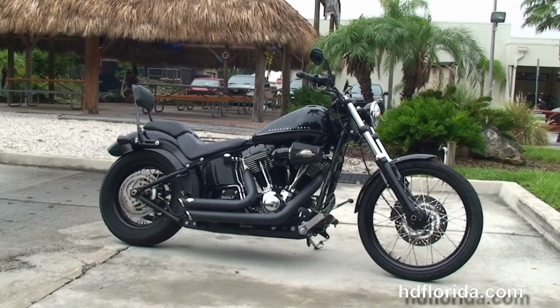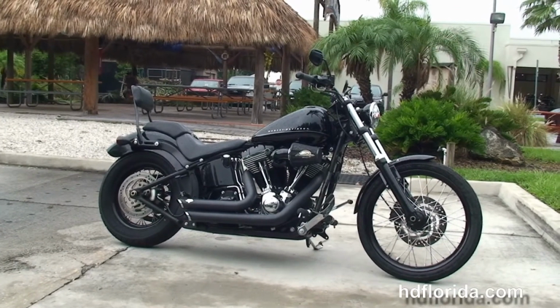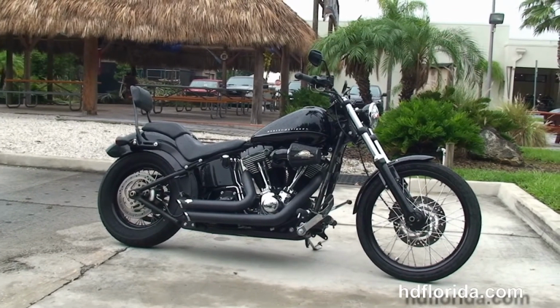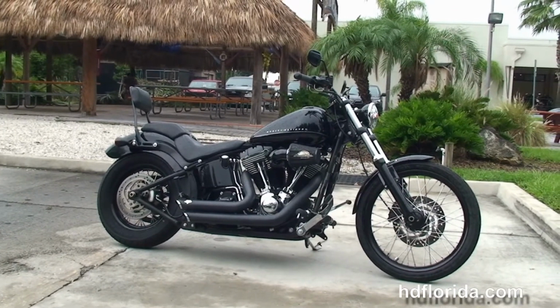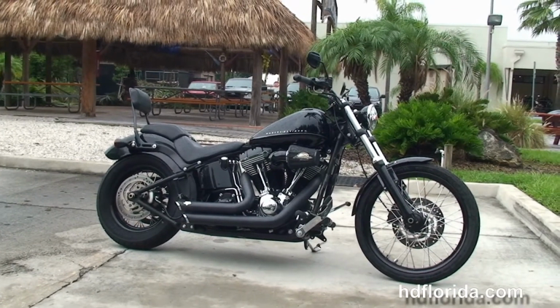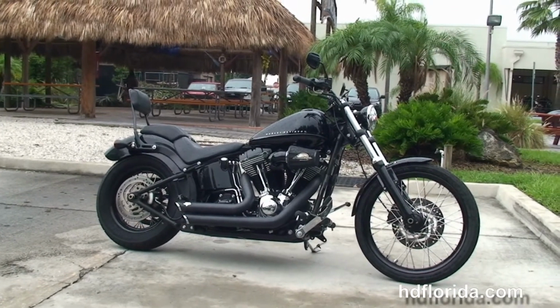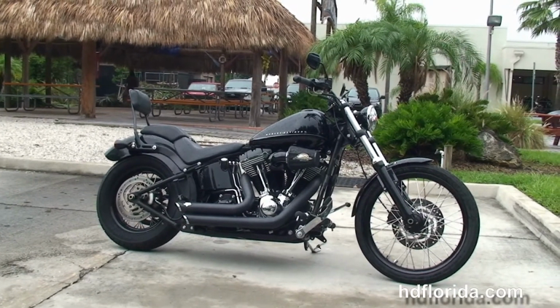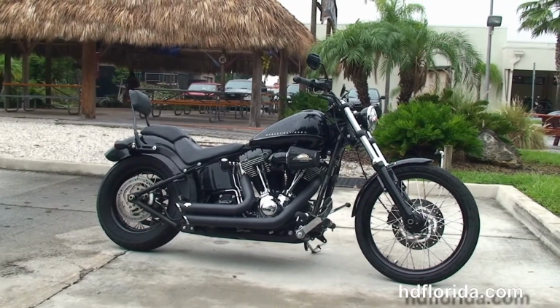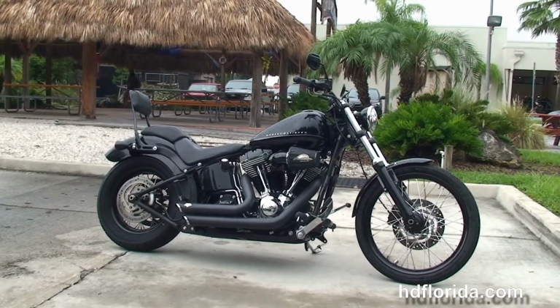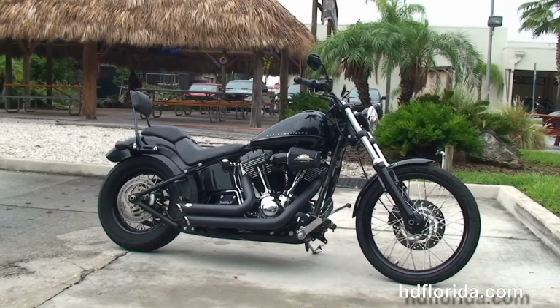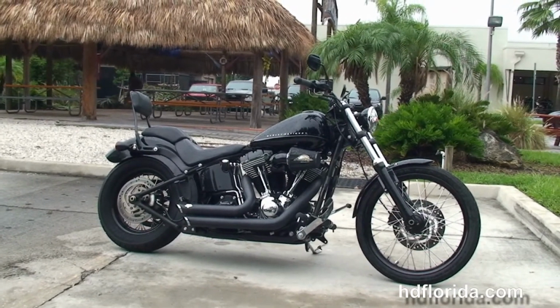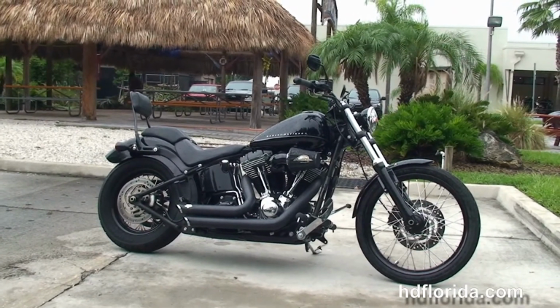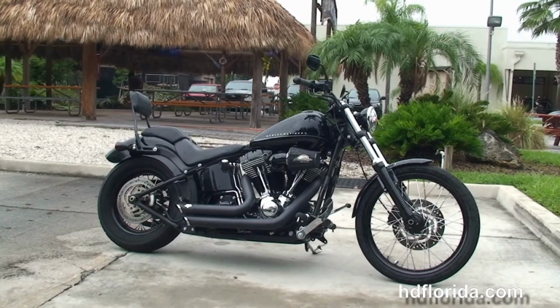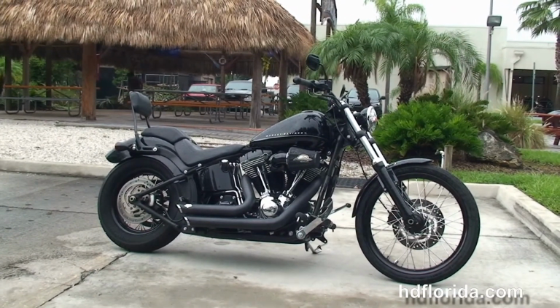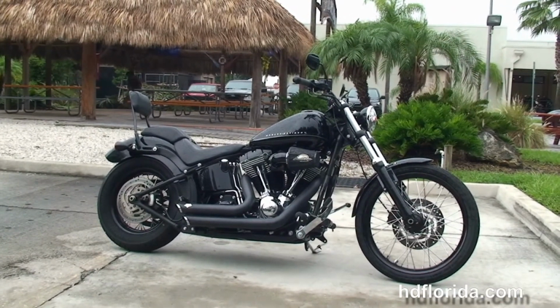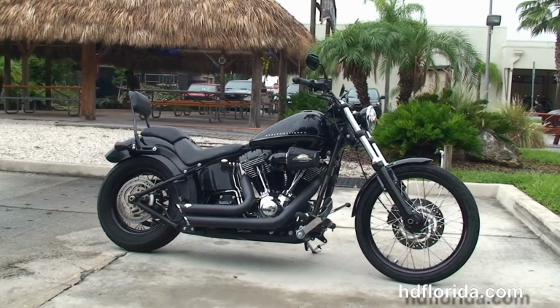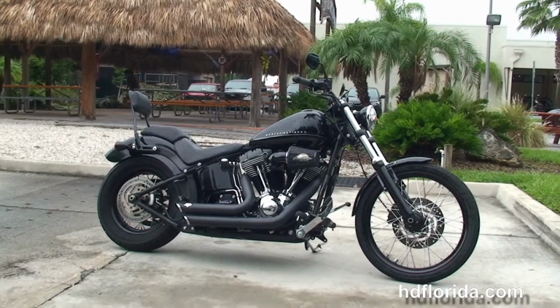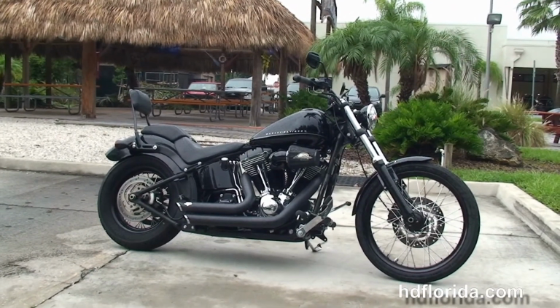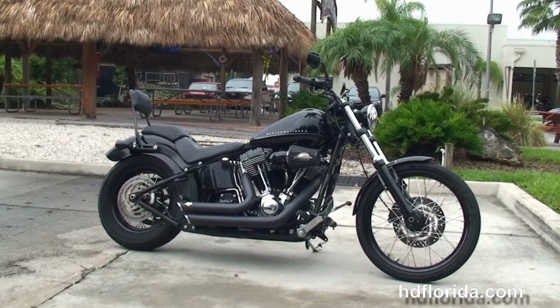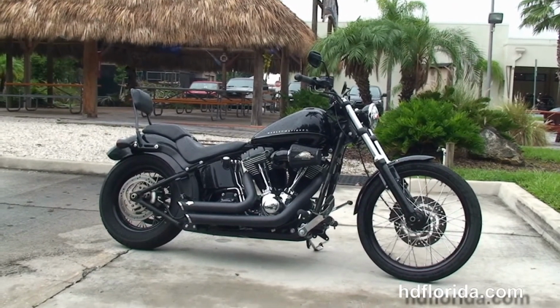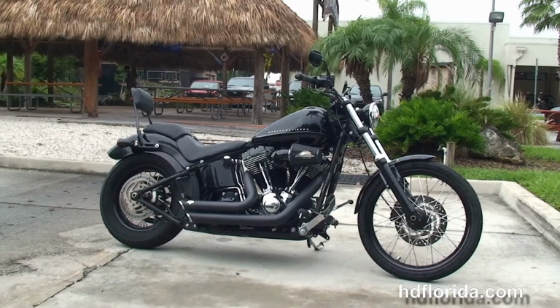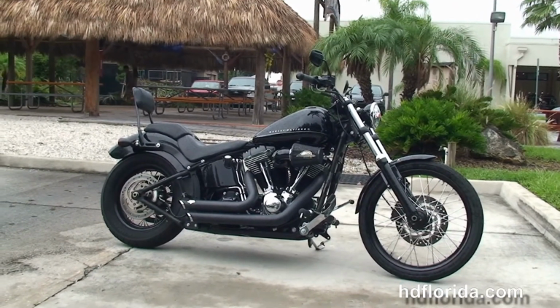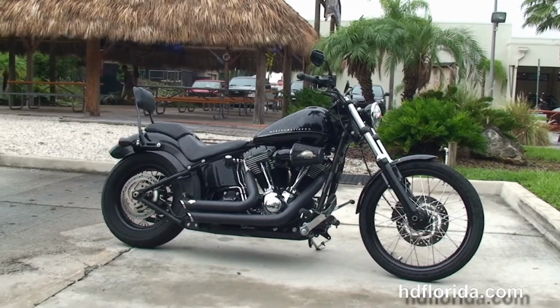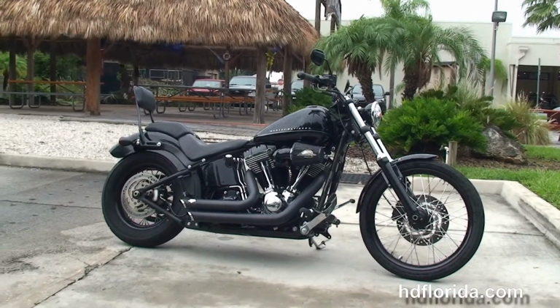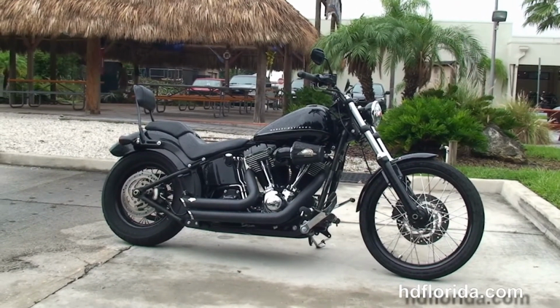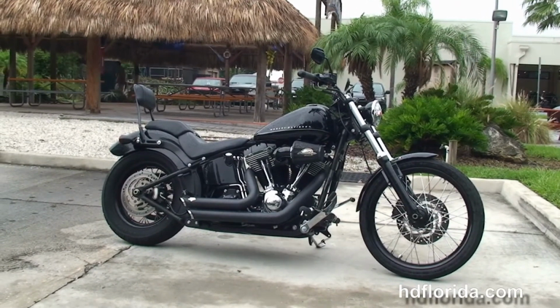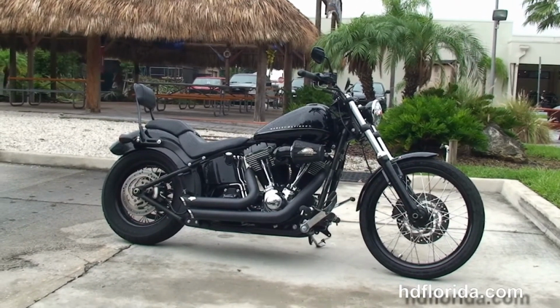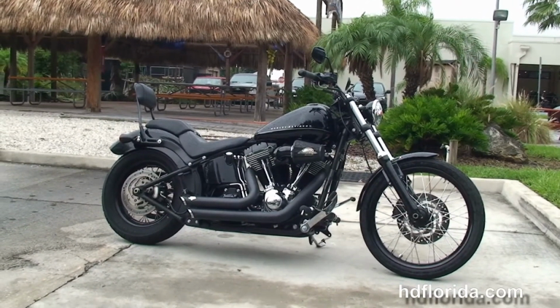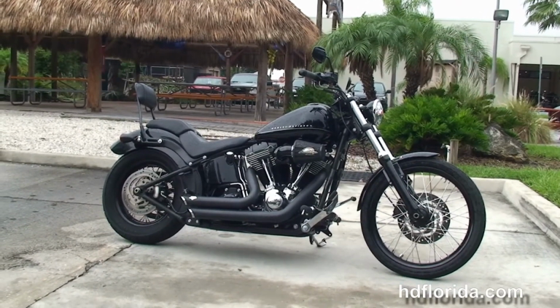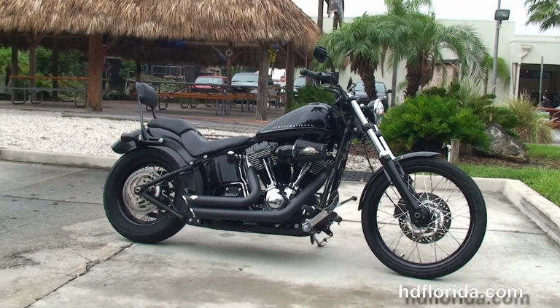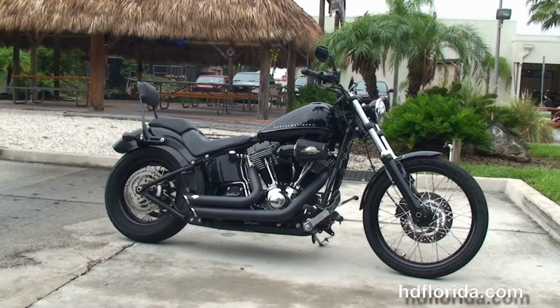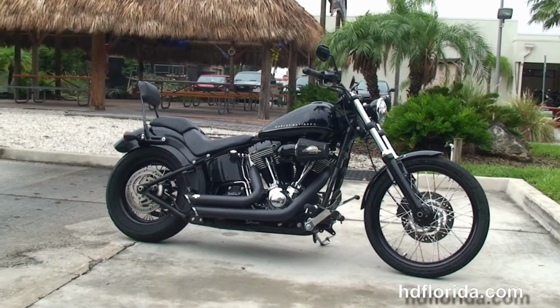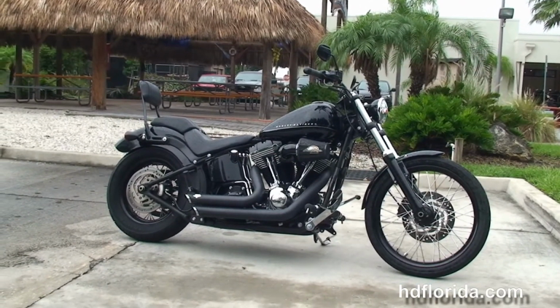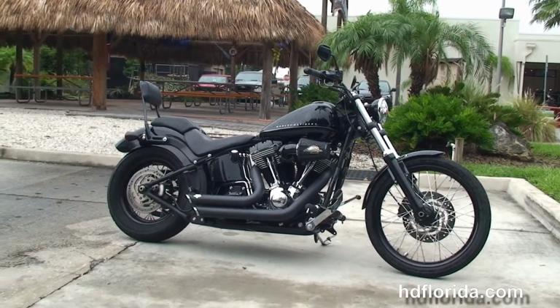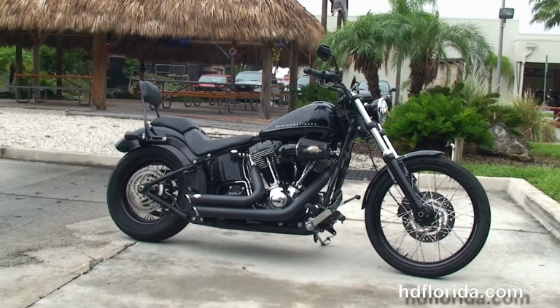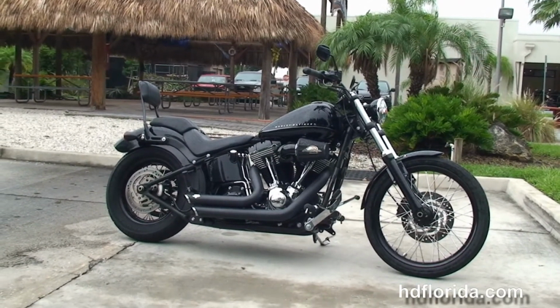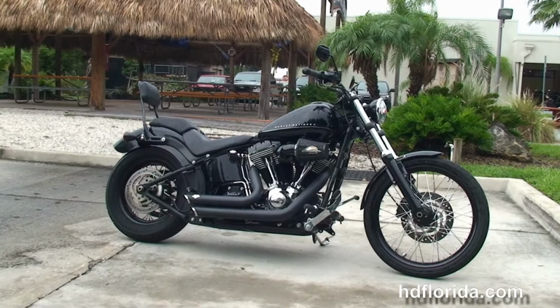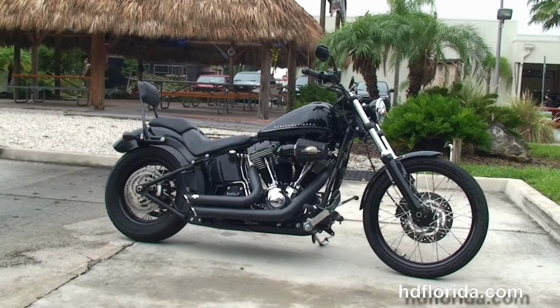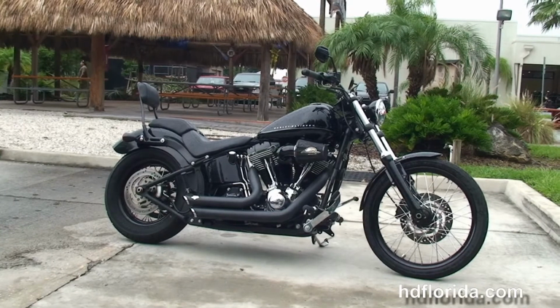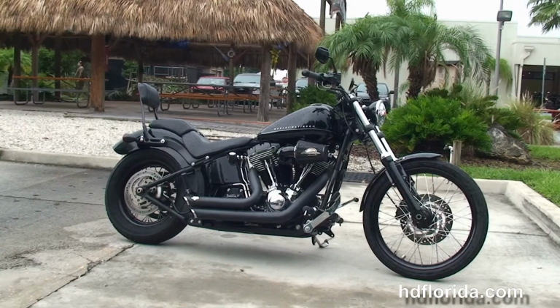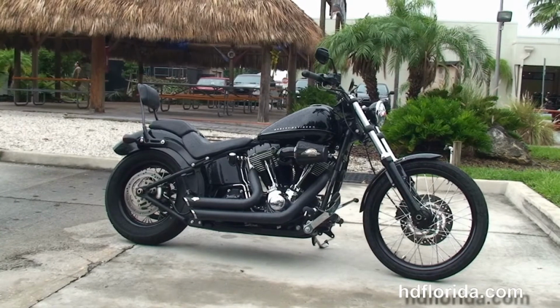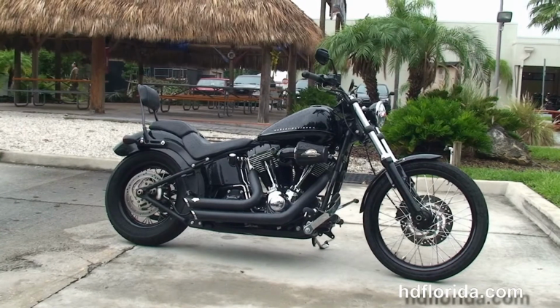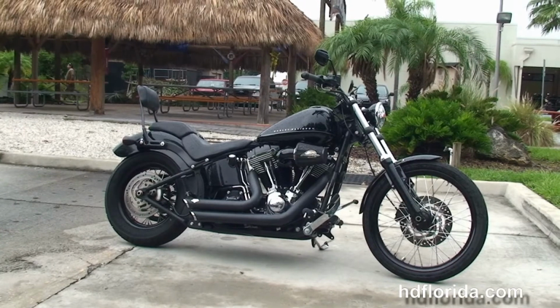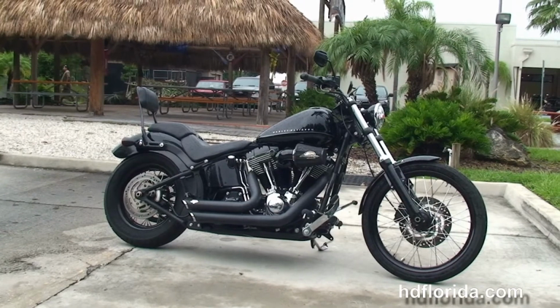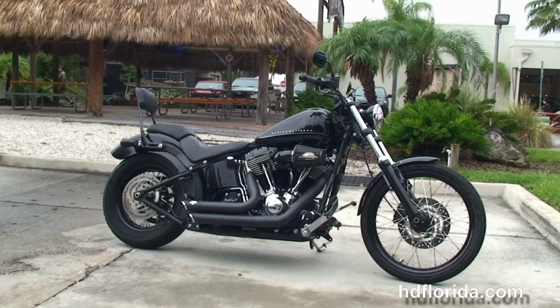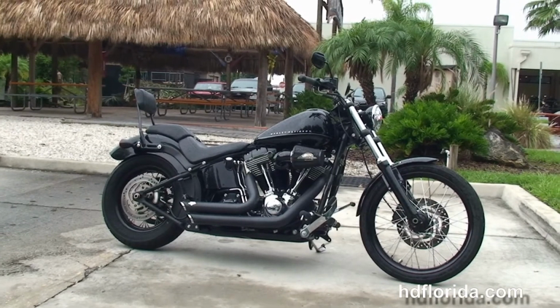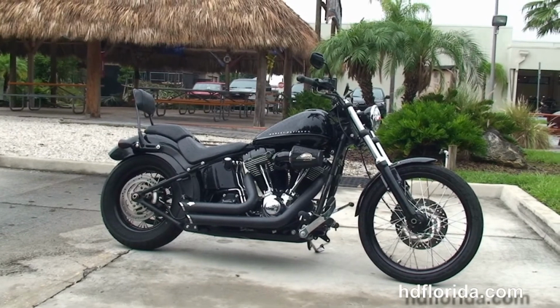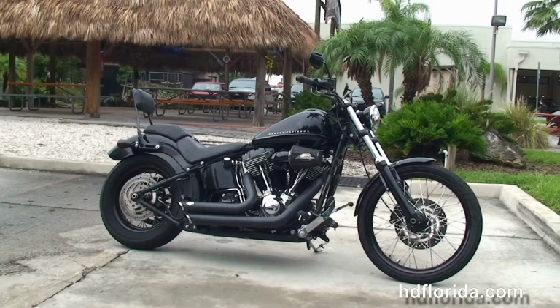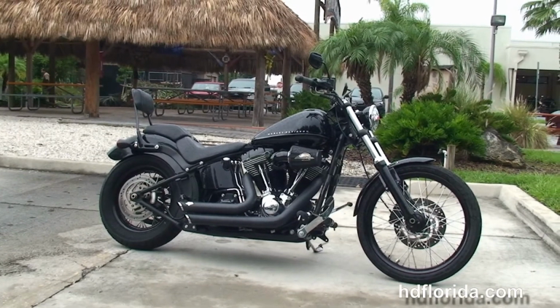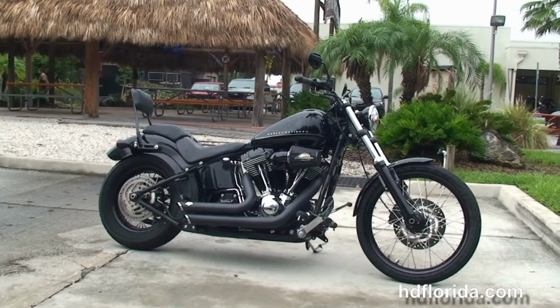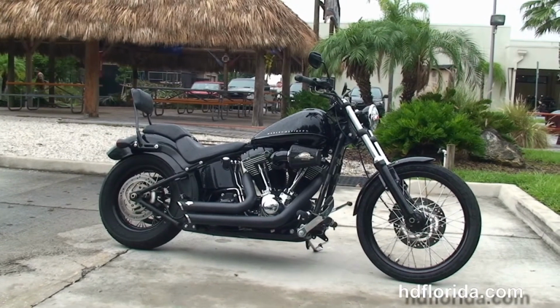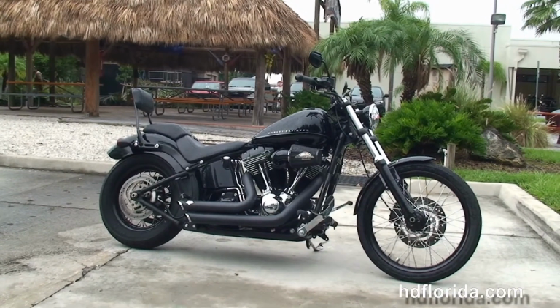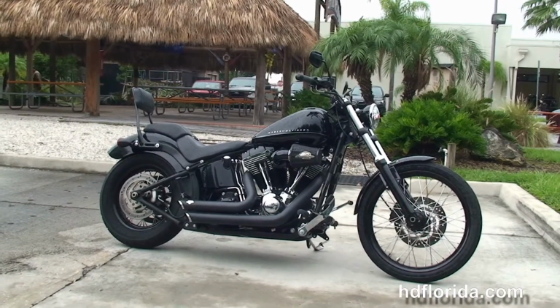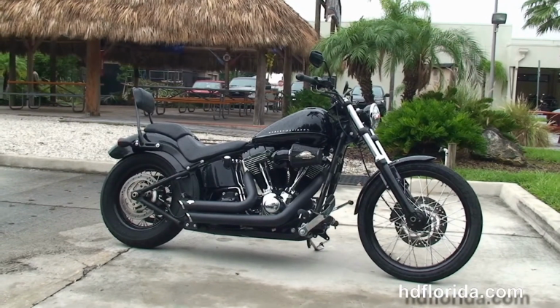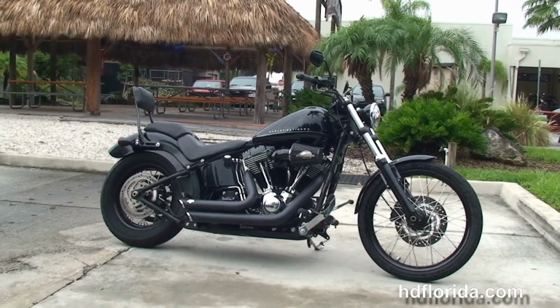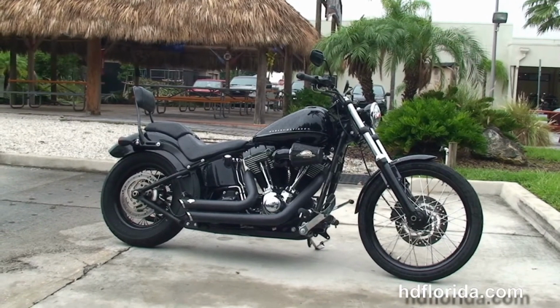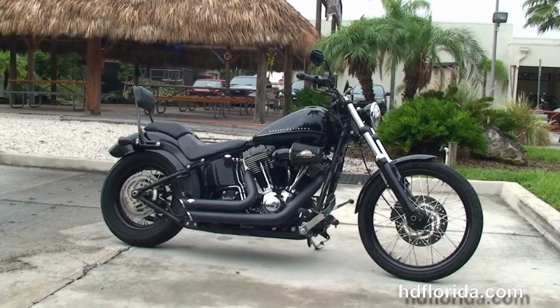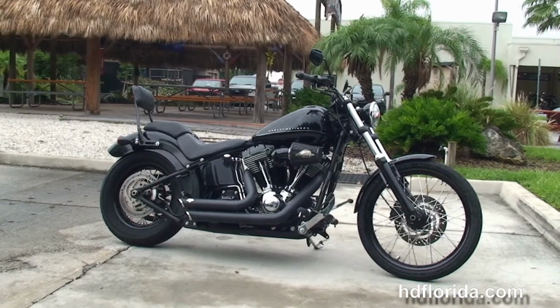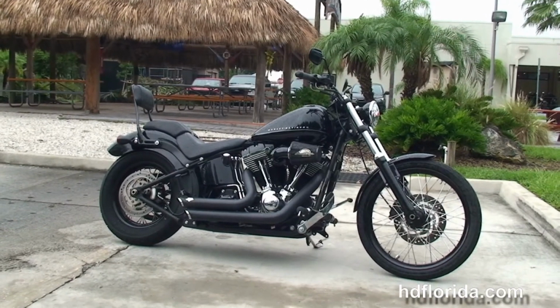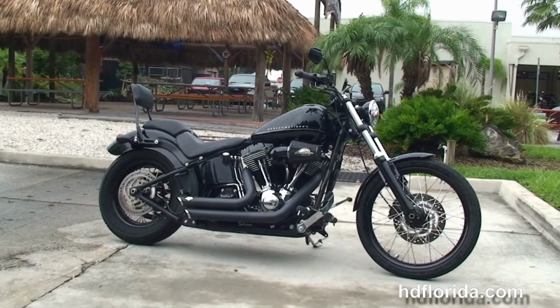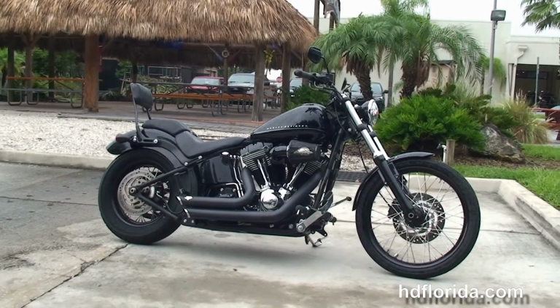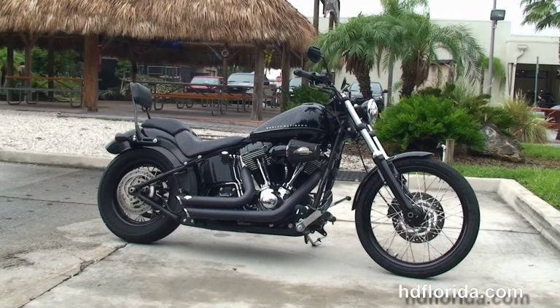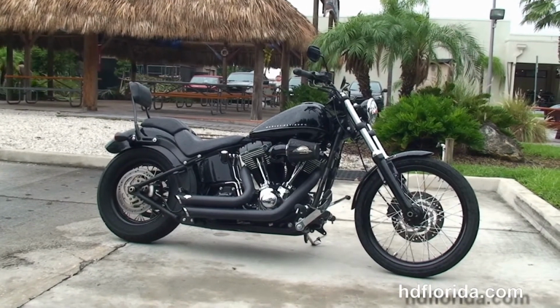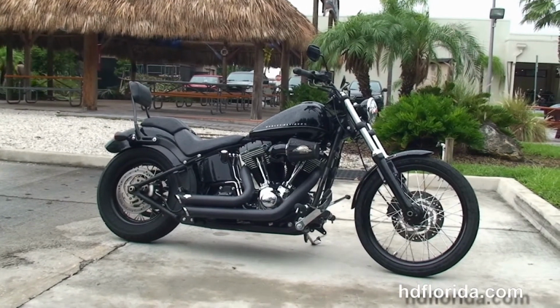We finance used Harley Davidsons up to 72 months here at the world famous Harley Davidson of Tampa. All our bikes are fully serviced and safety inspected.